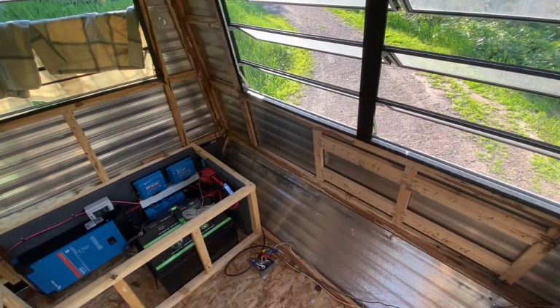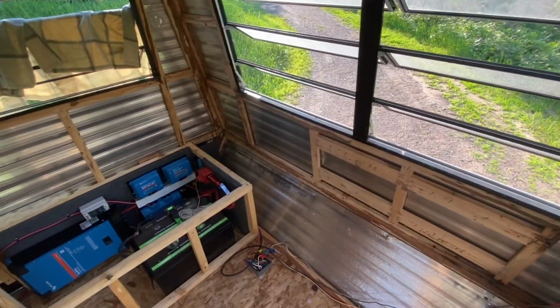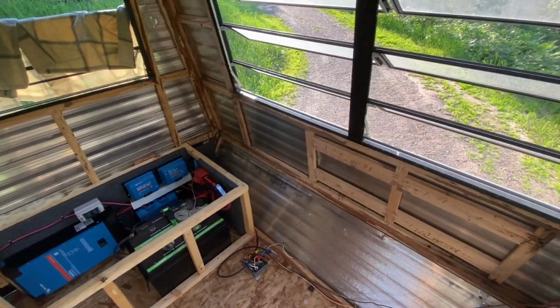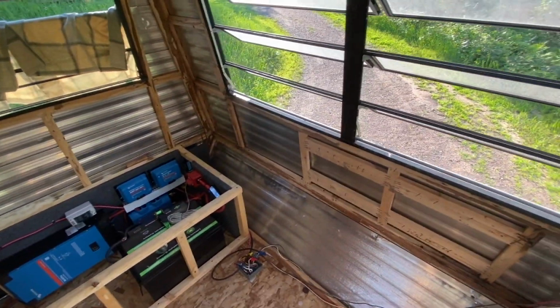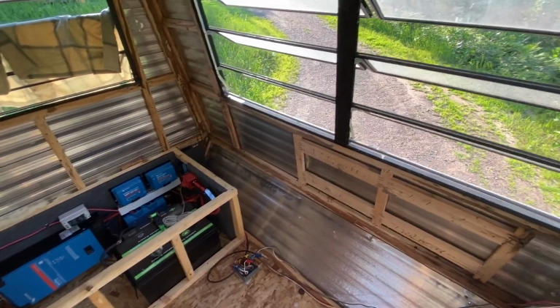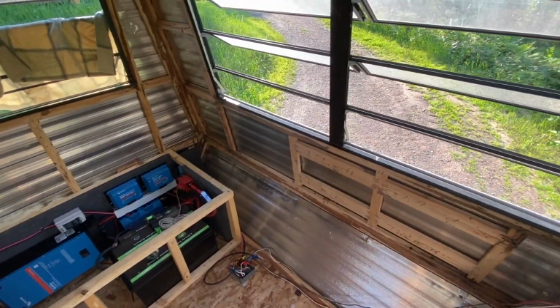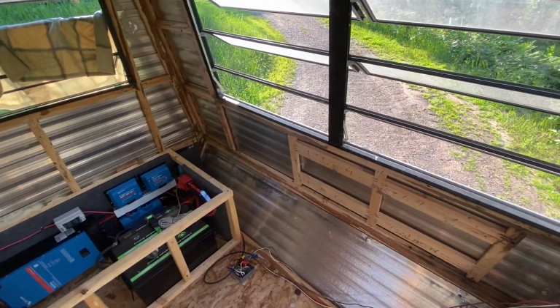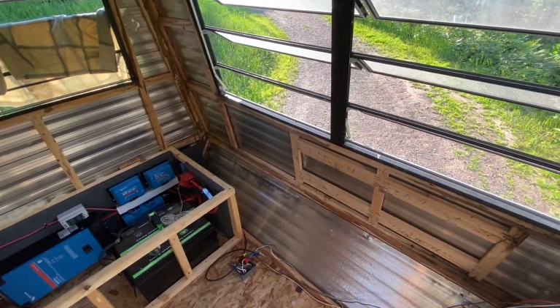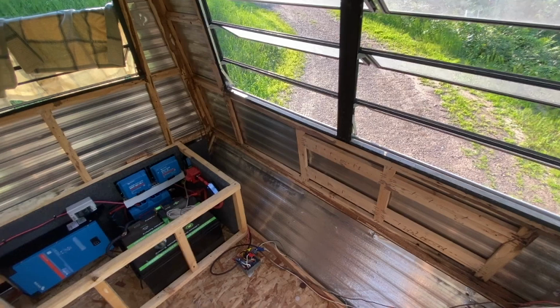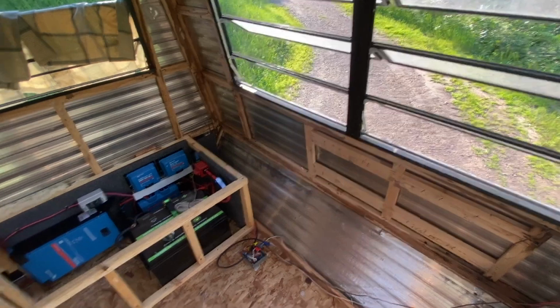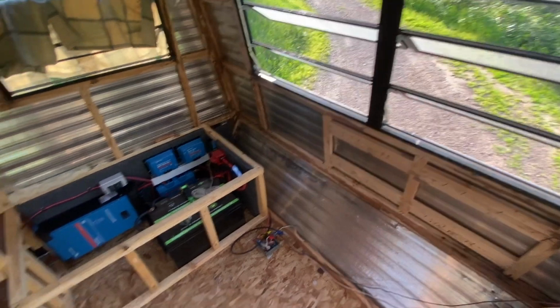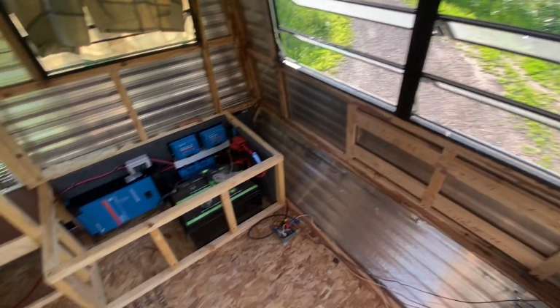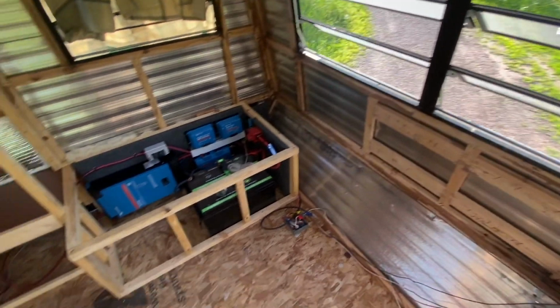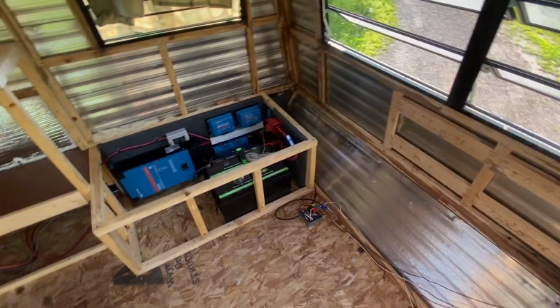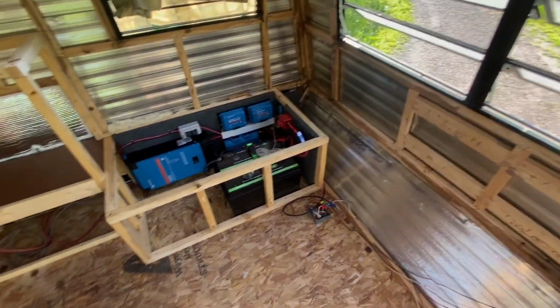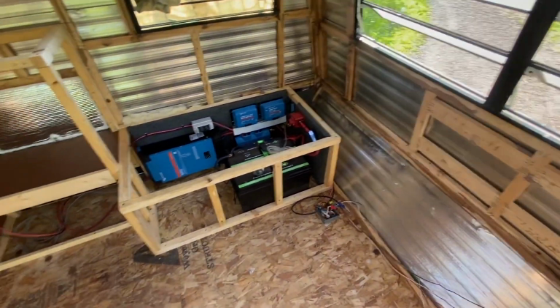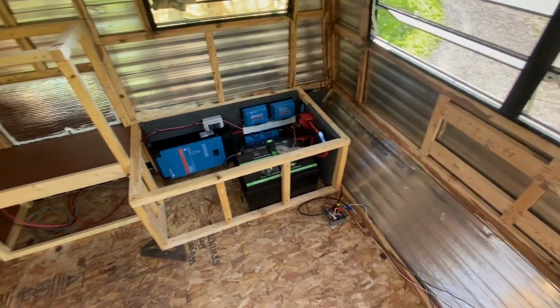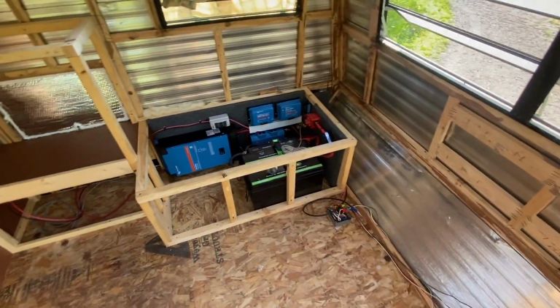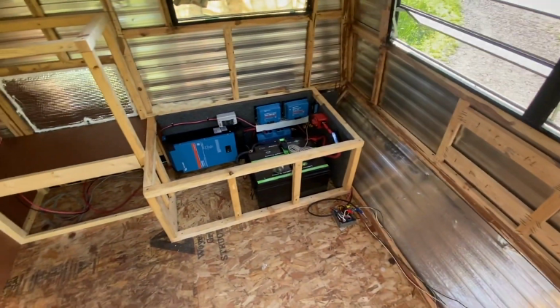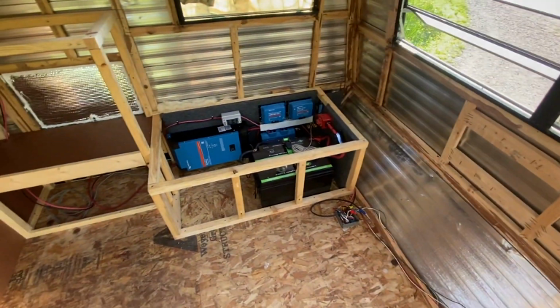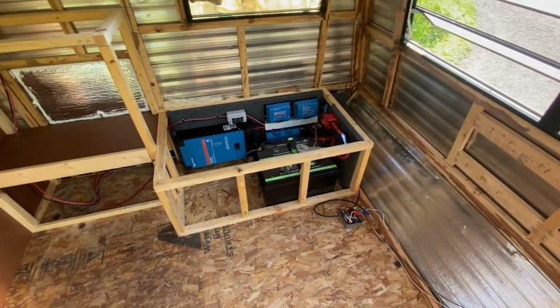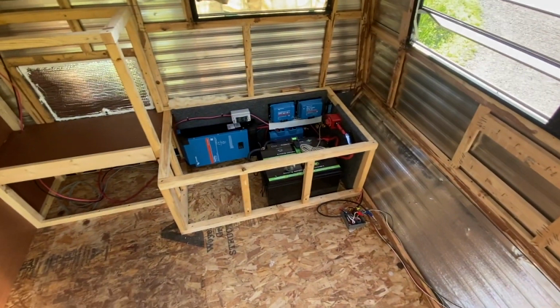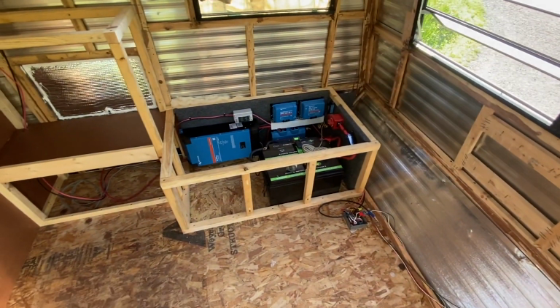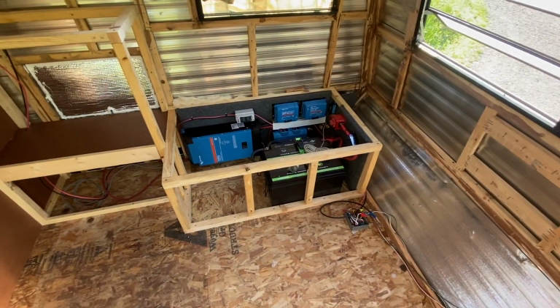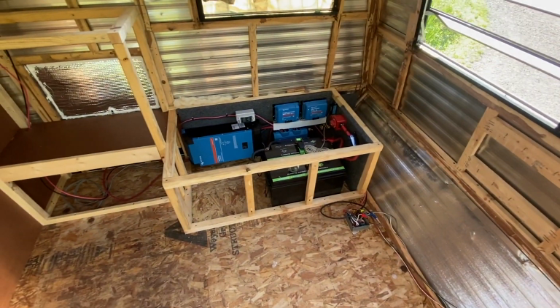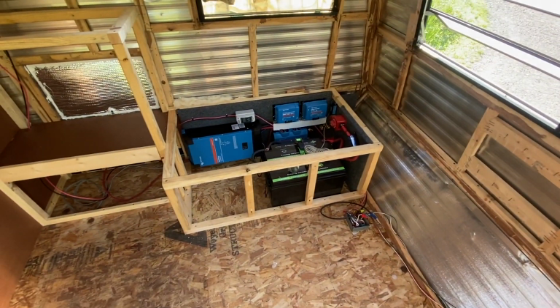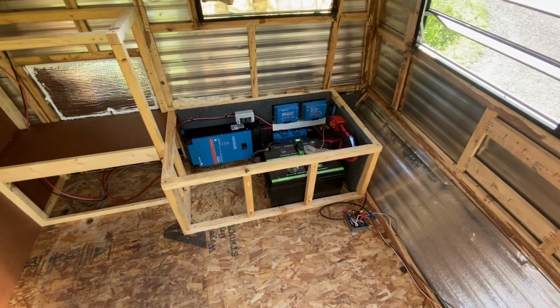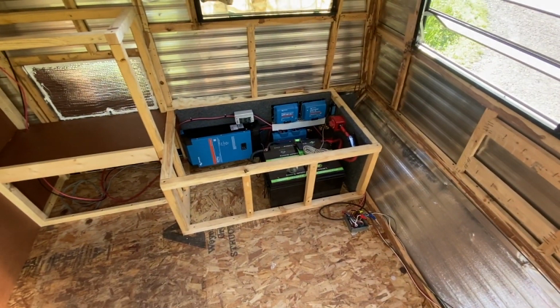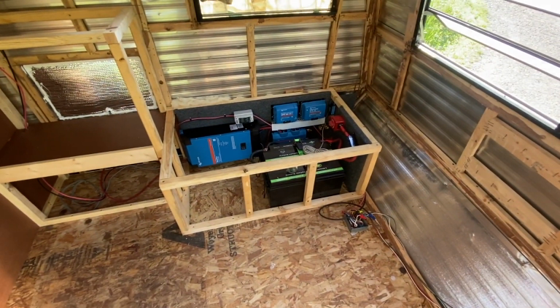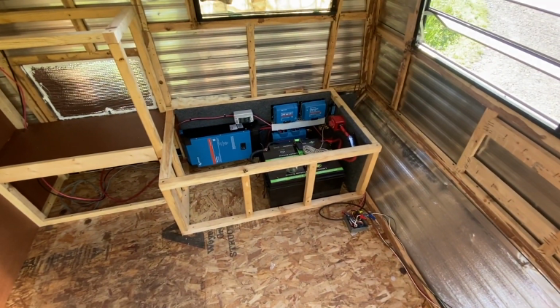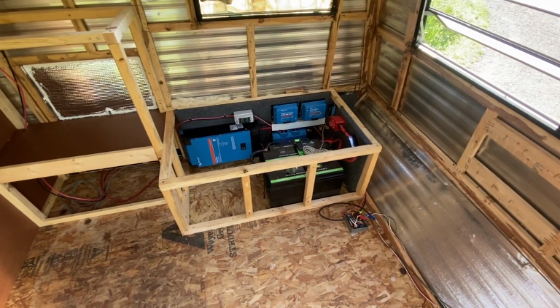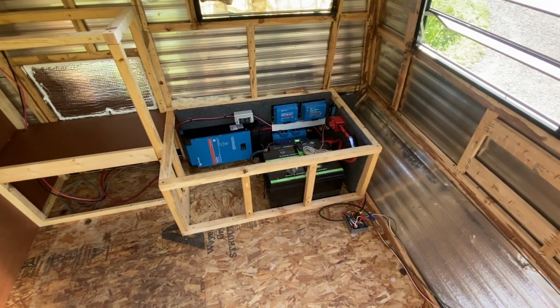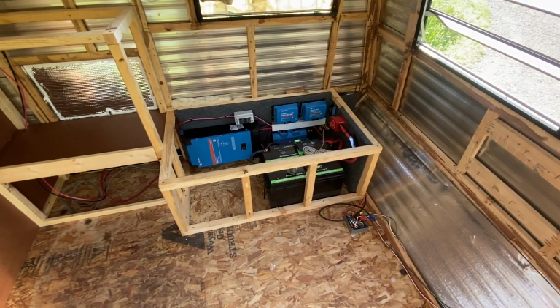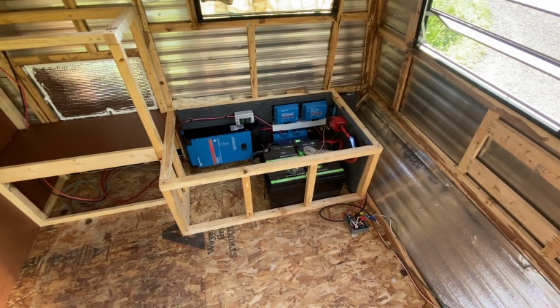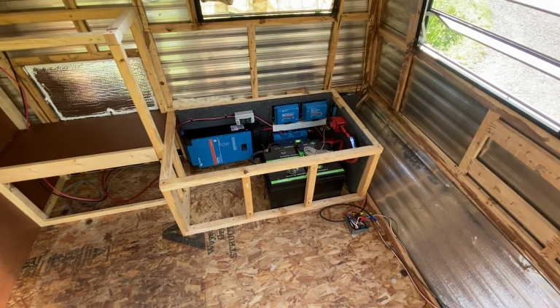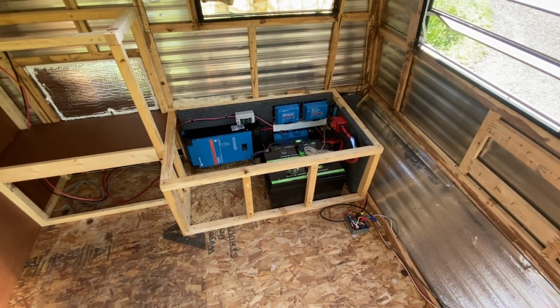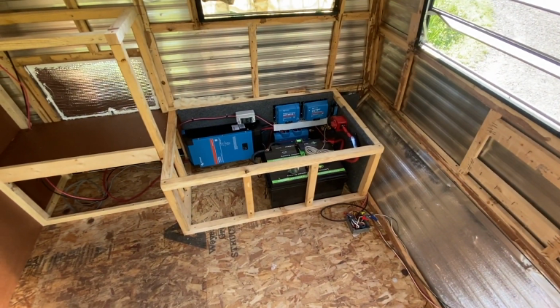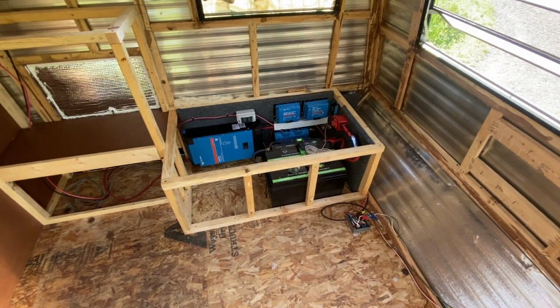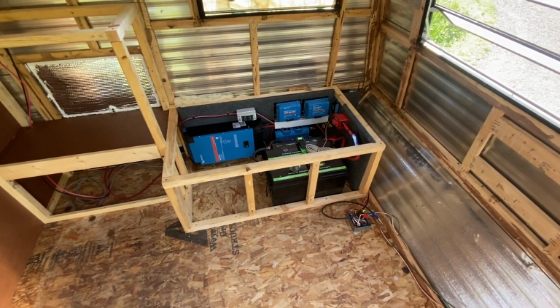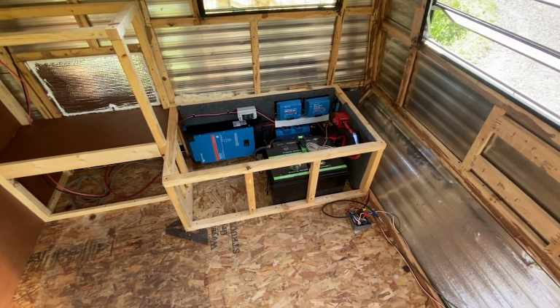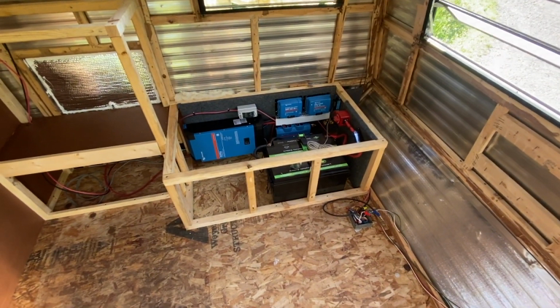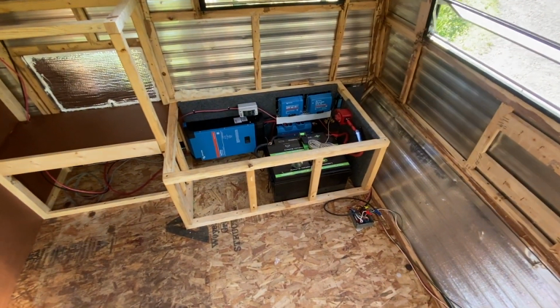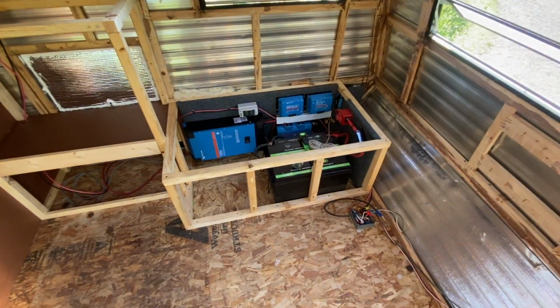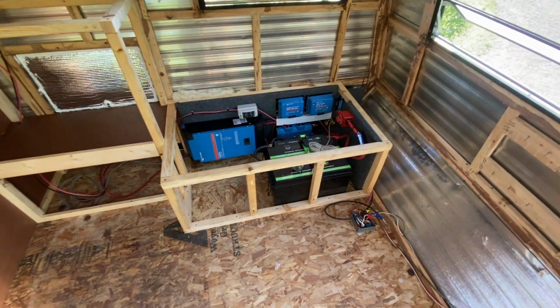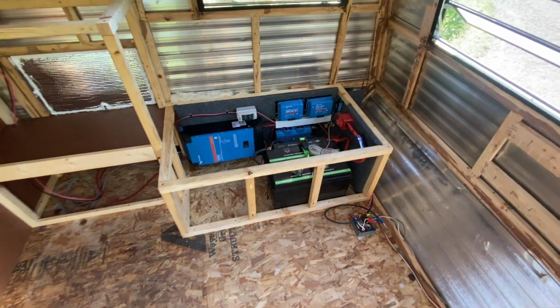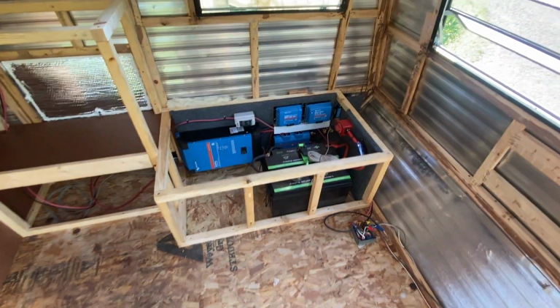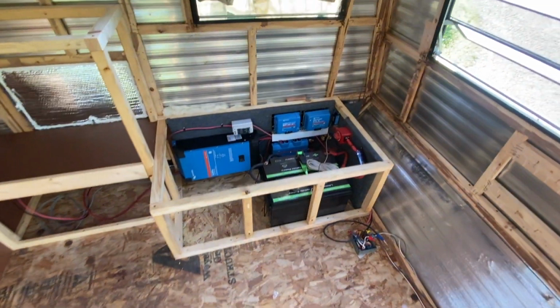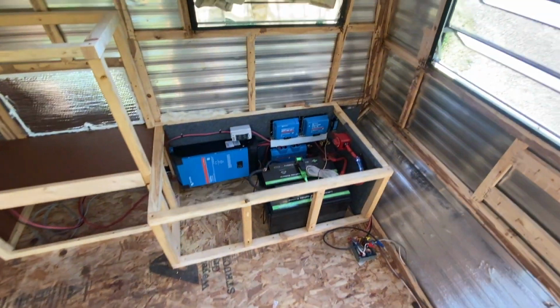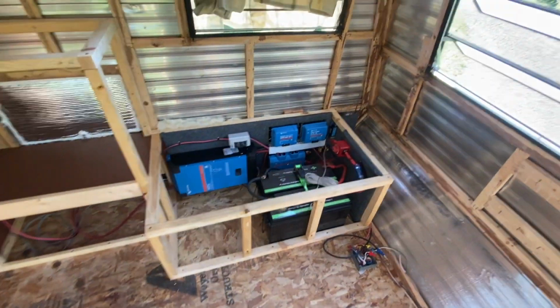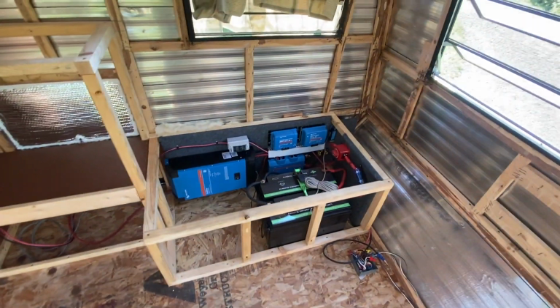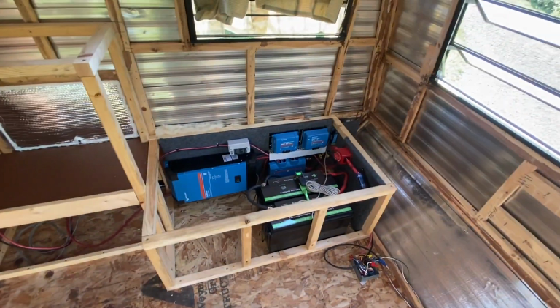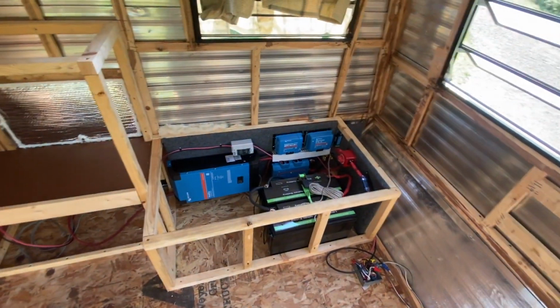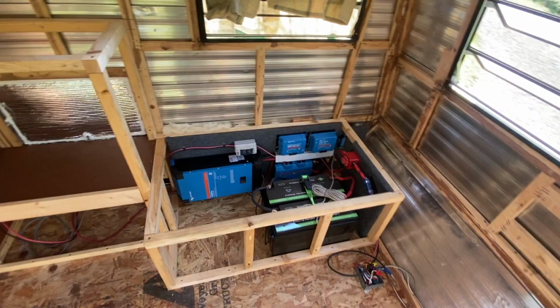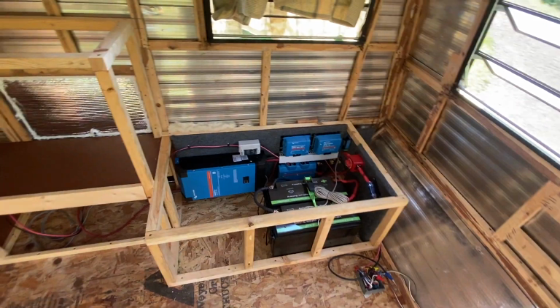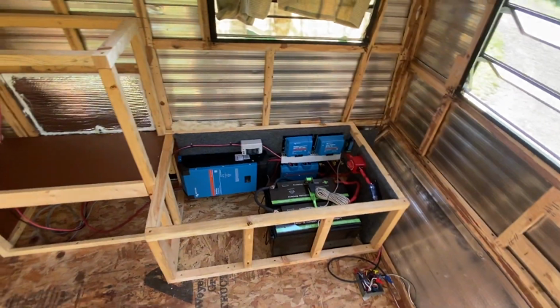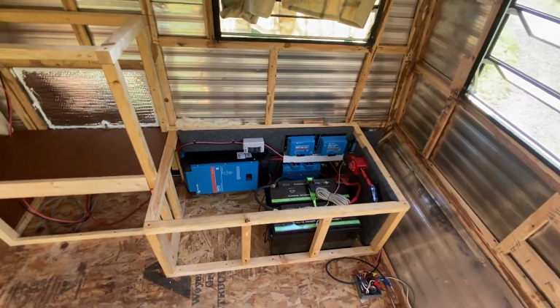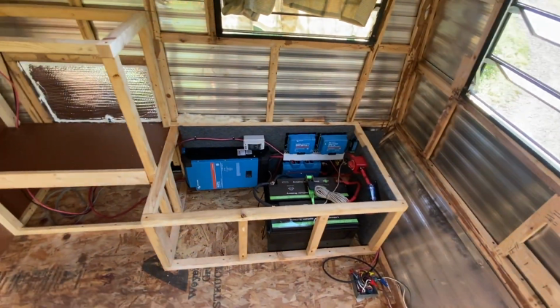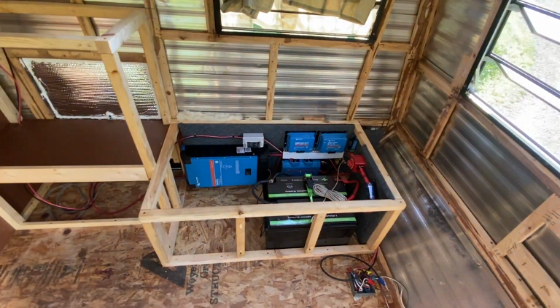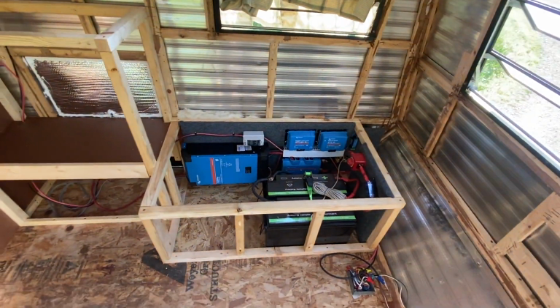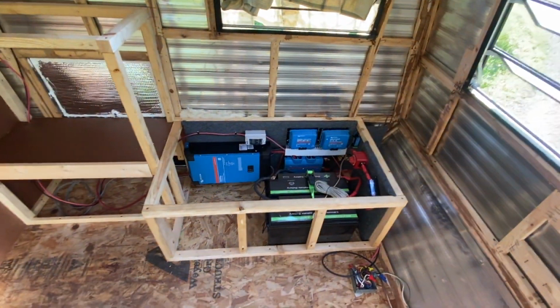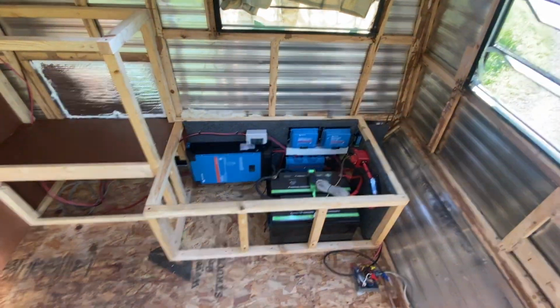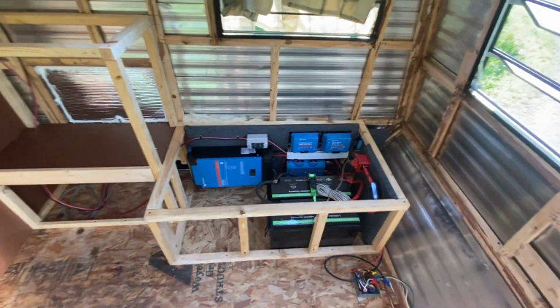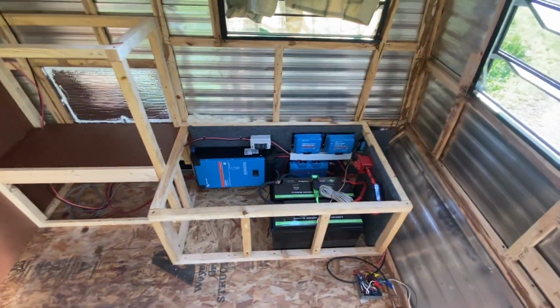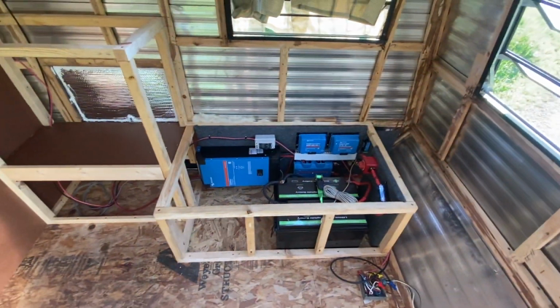Dylan, you did a great job. We had a lot of fun working on this — took us a full day in the hot sun.